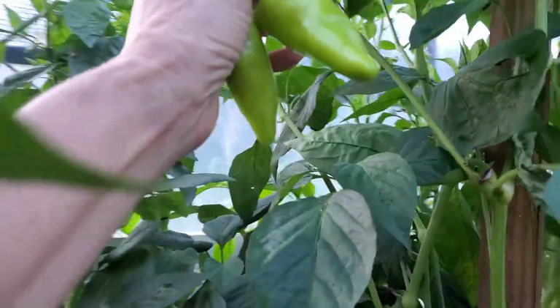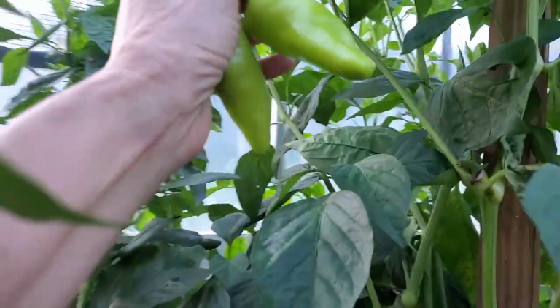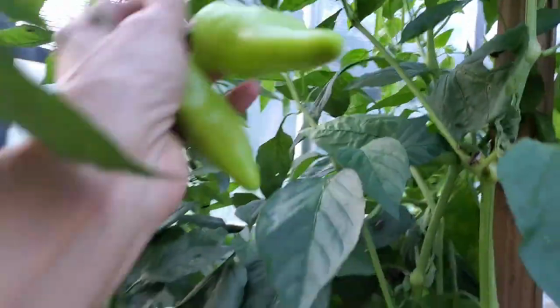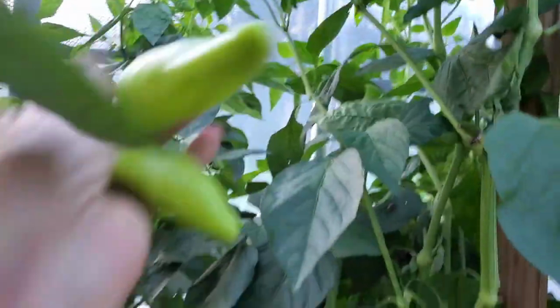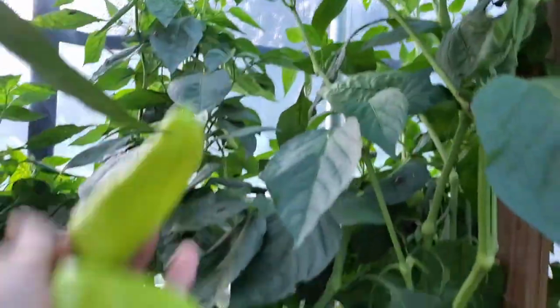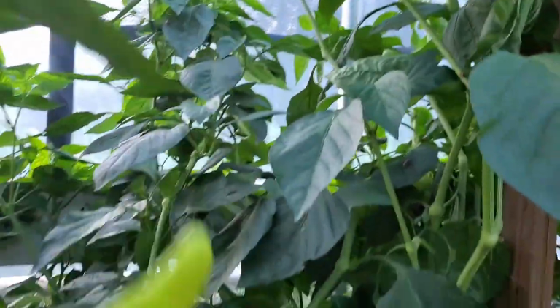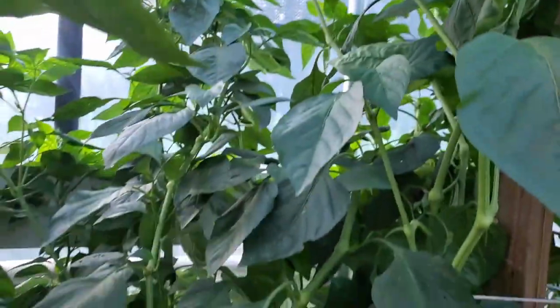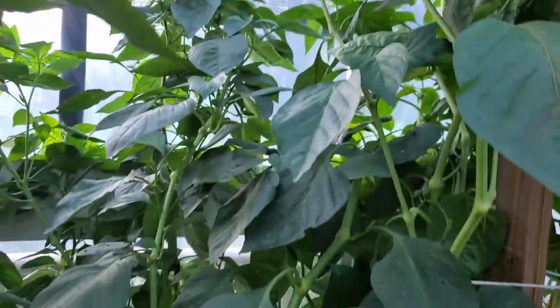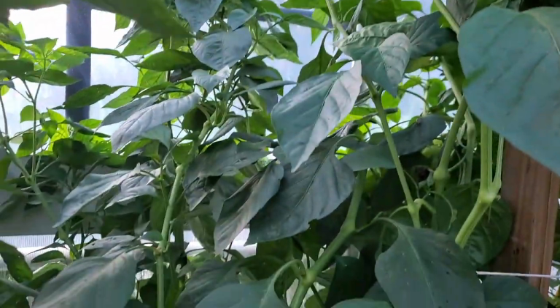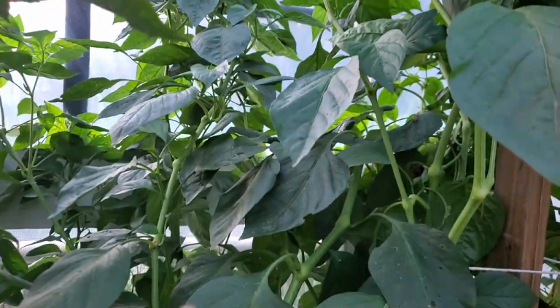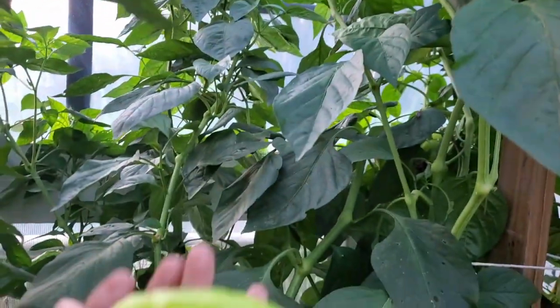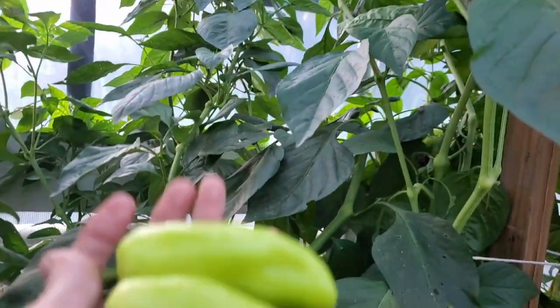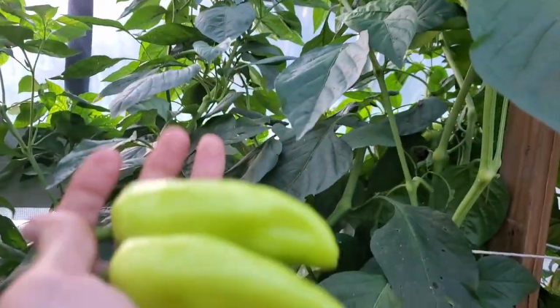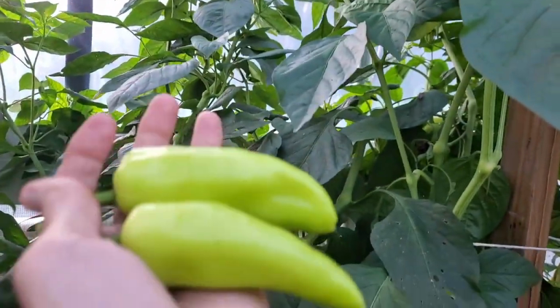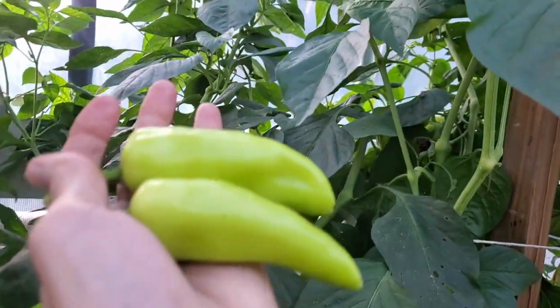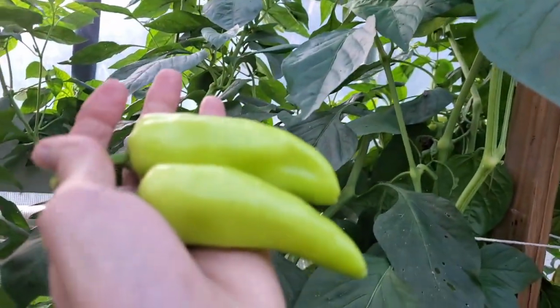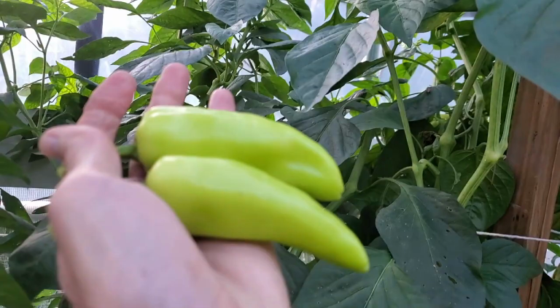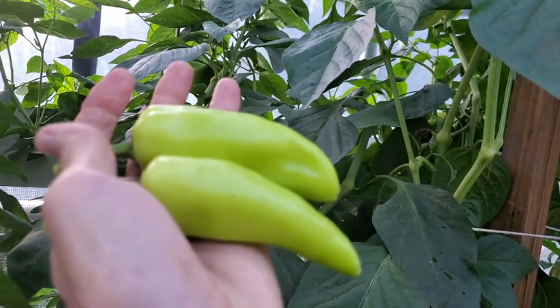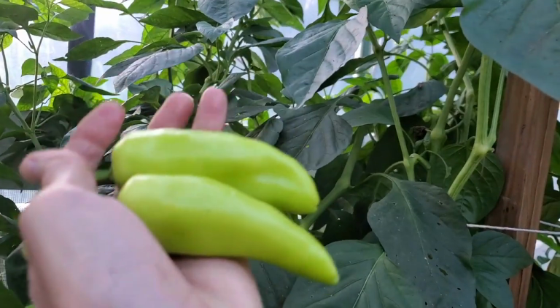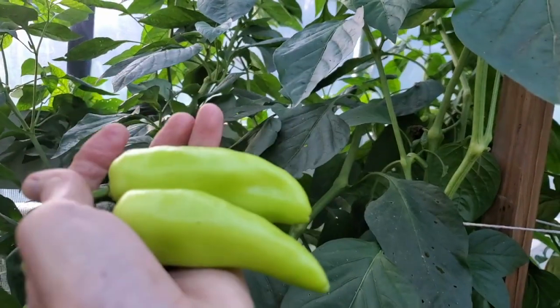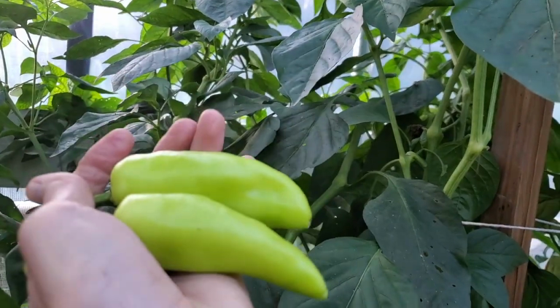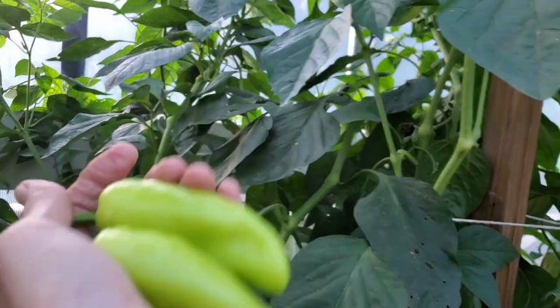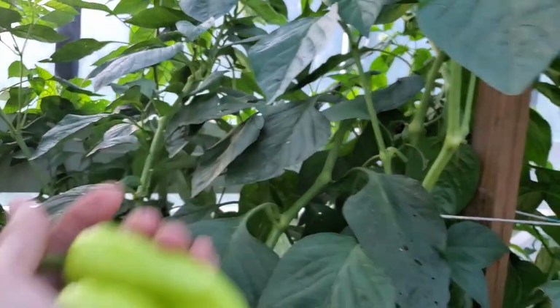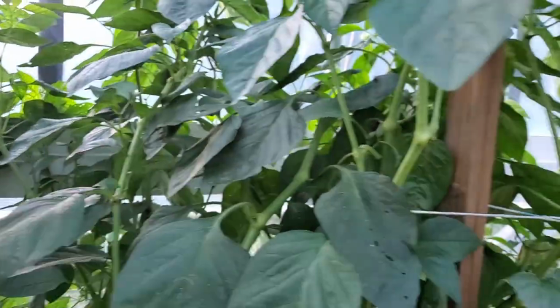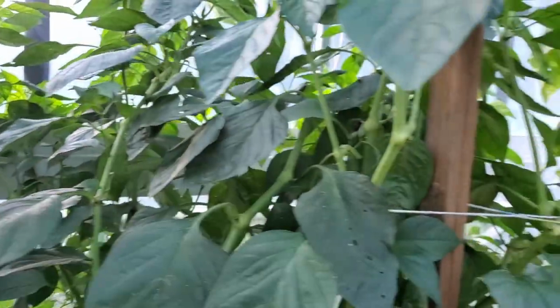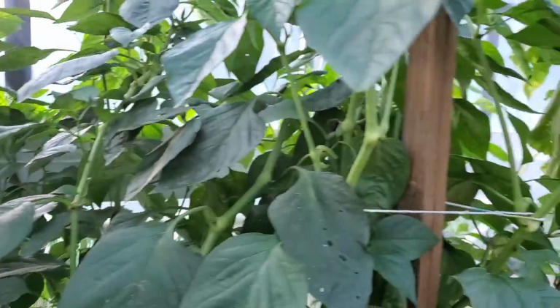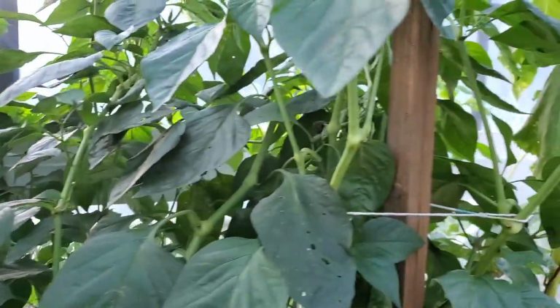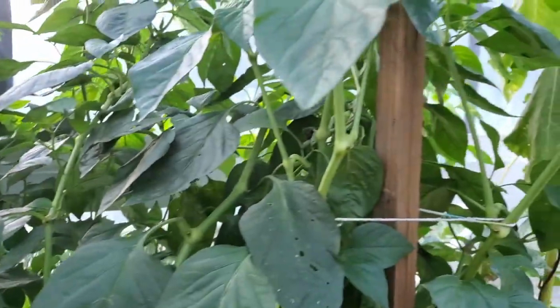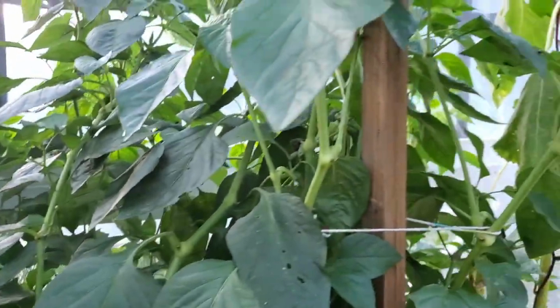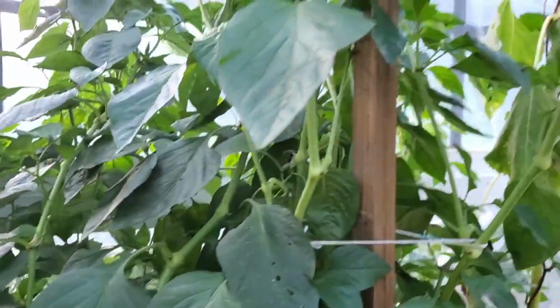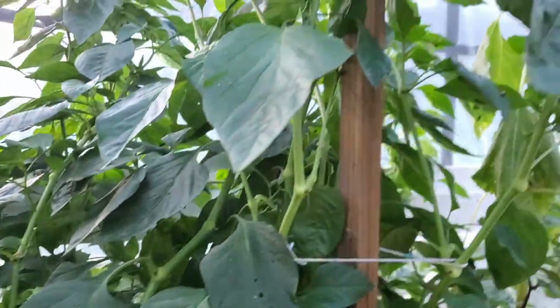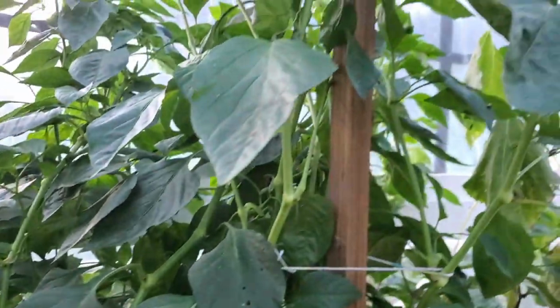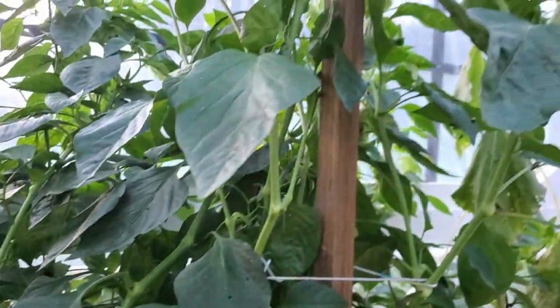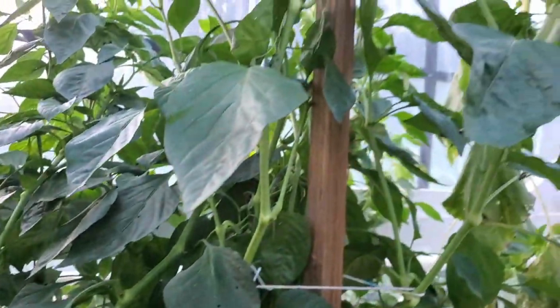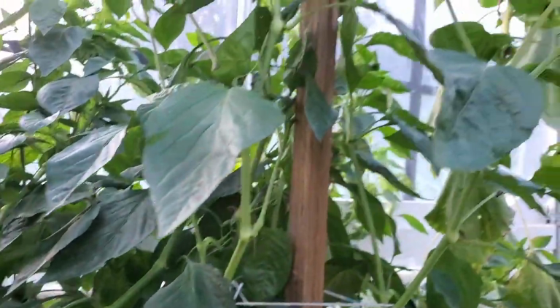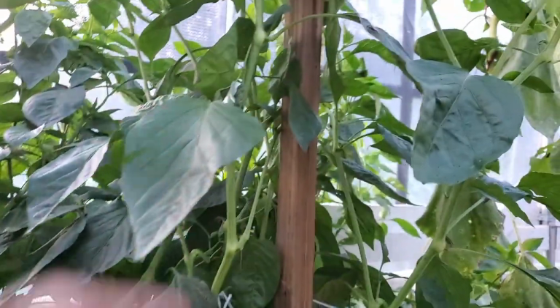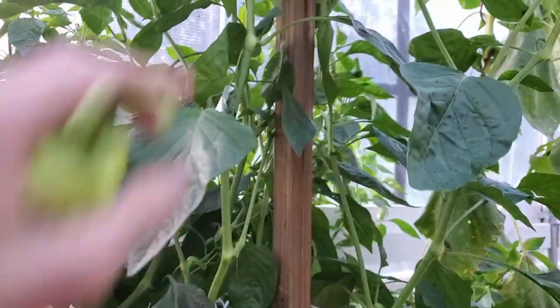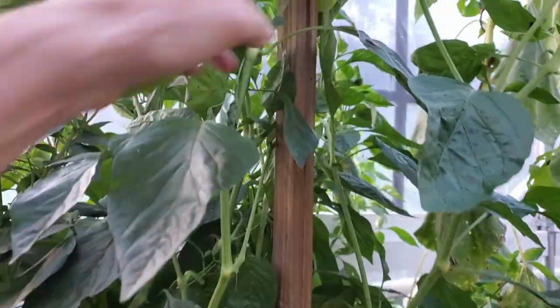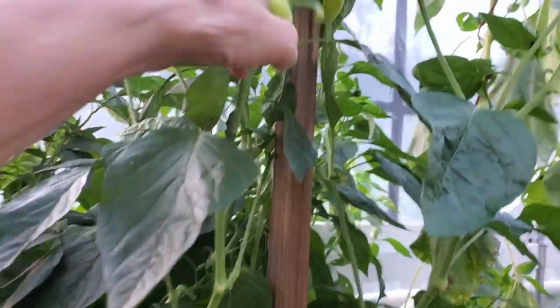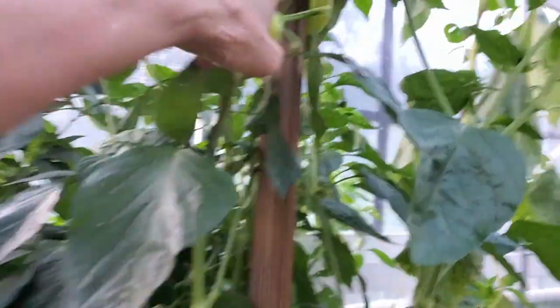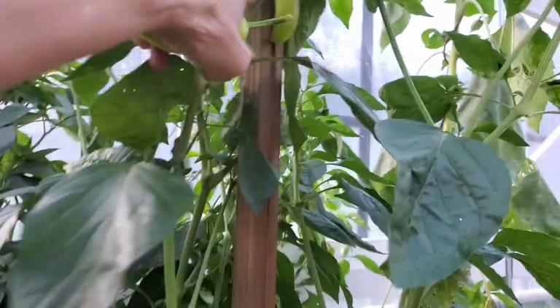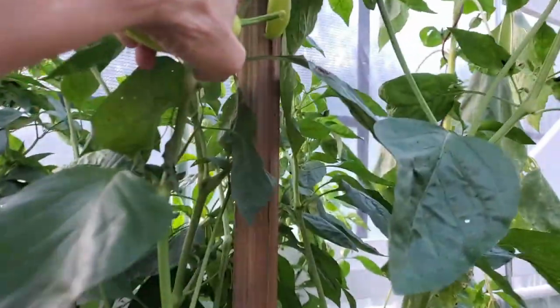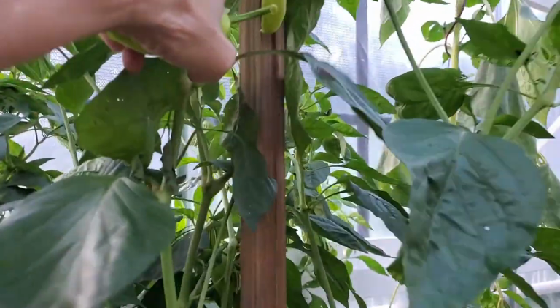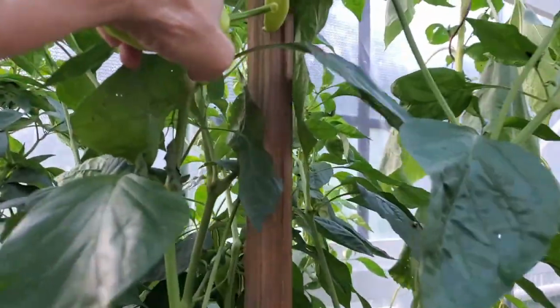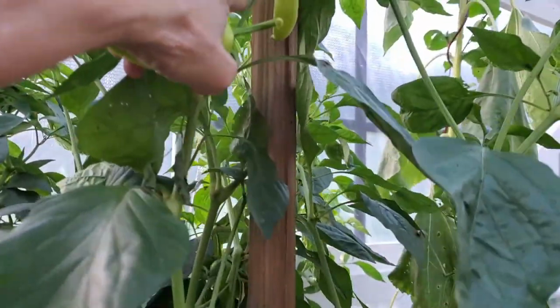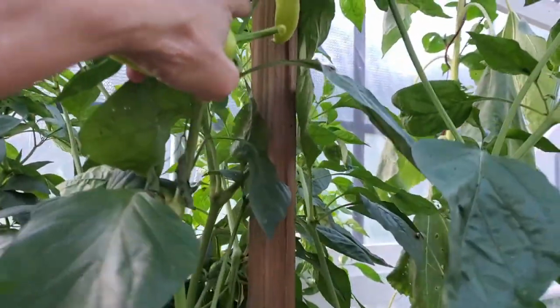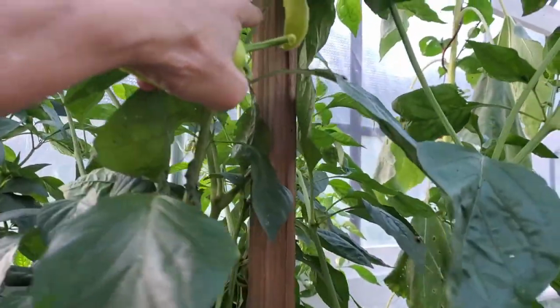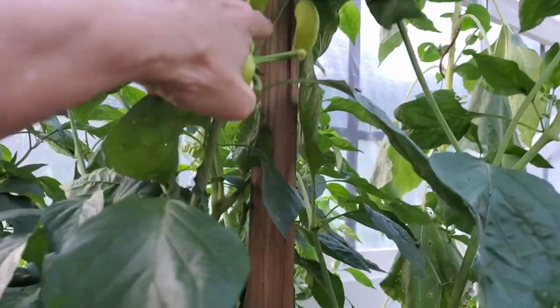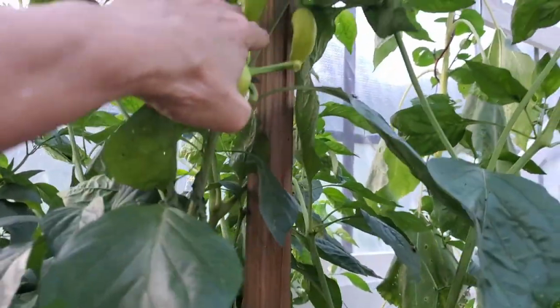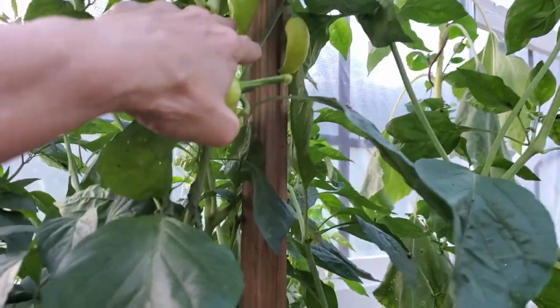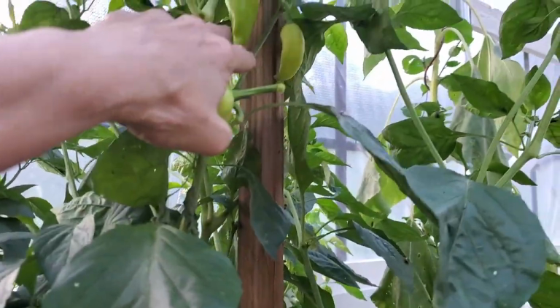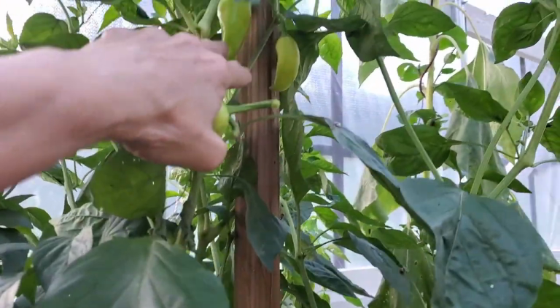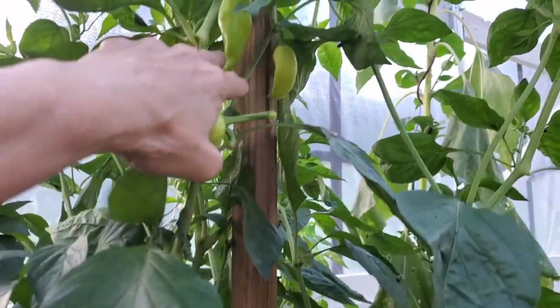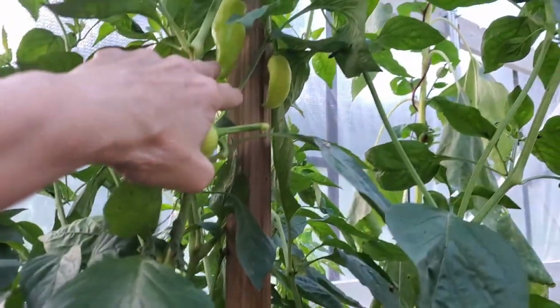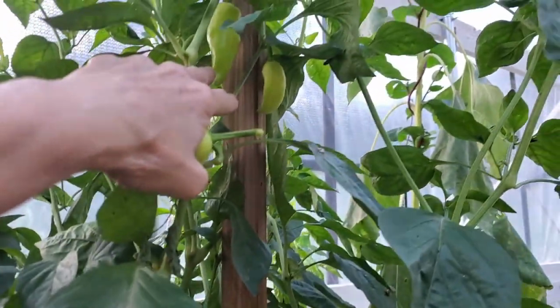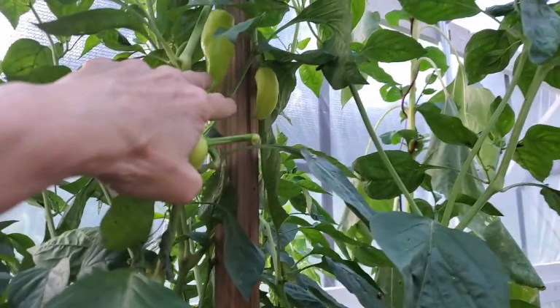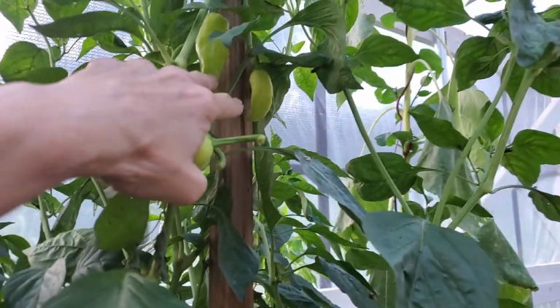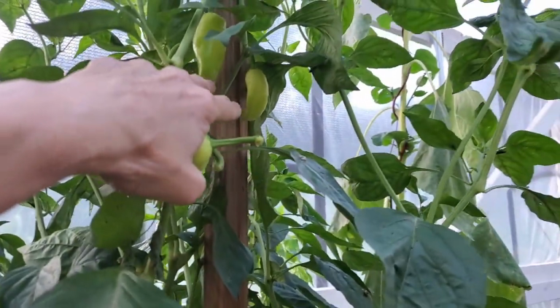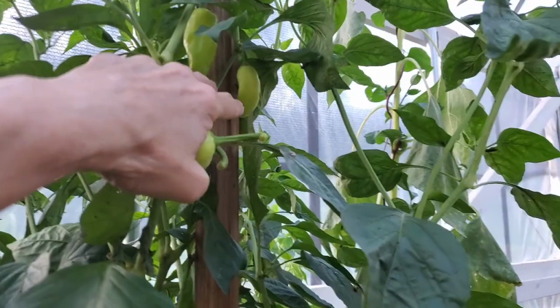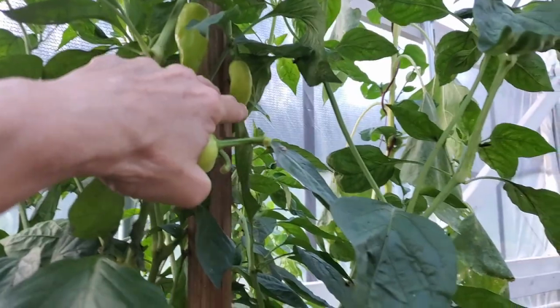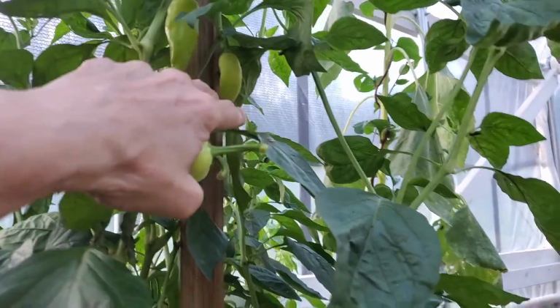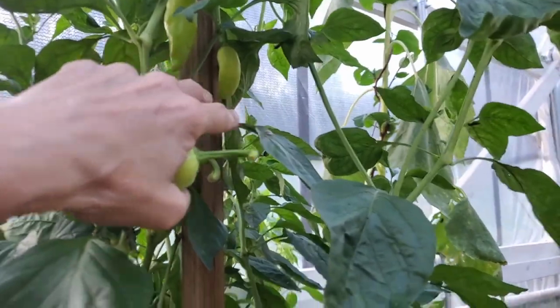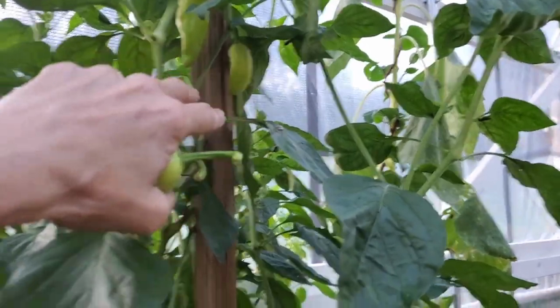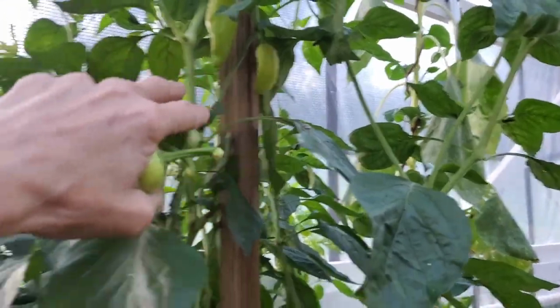I've got some in the back that I'm leaving to let them get bigger. These I will leave because they're not as big.